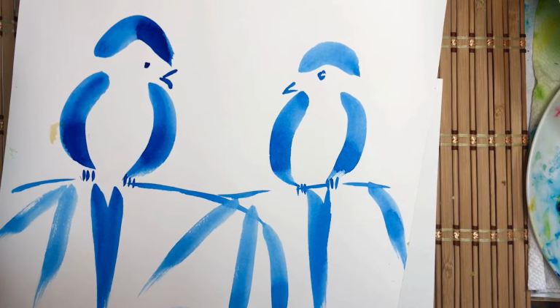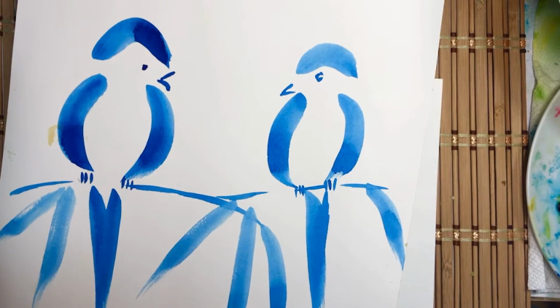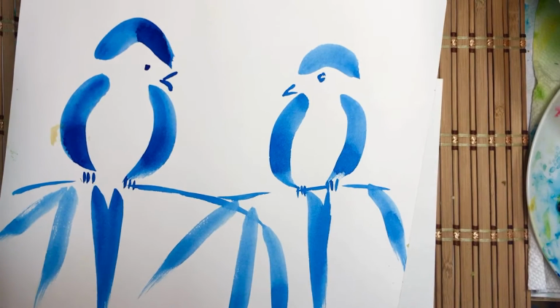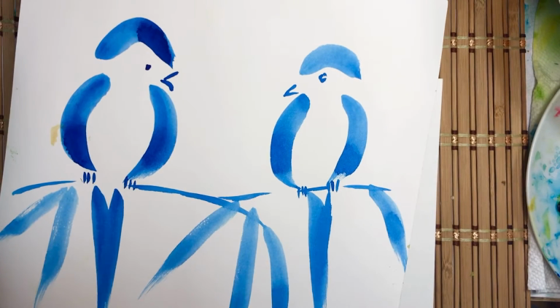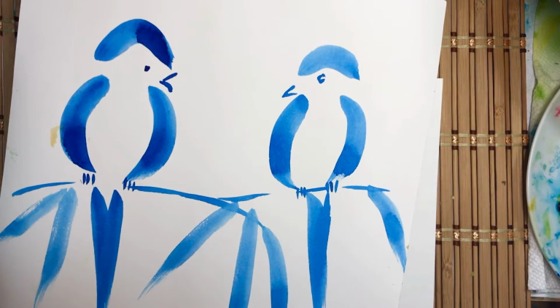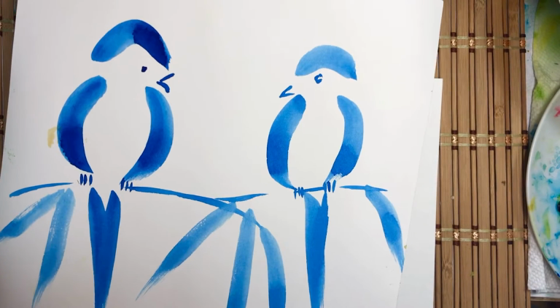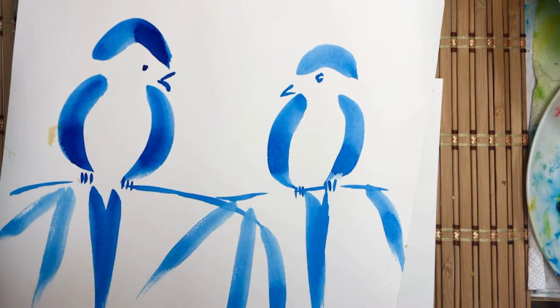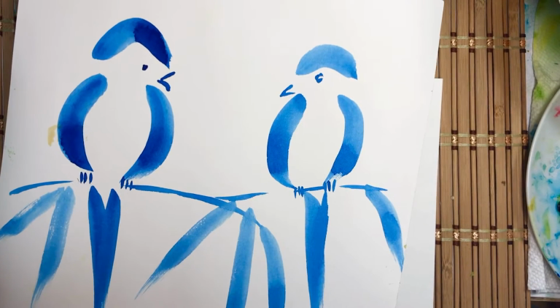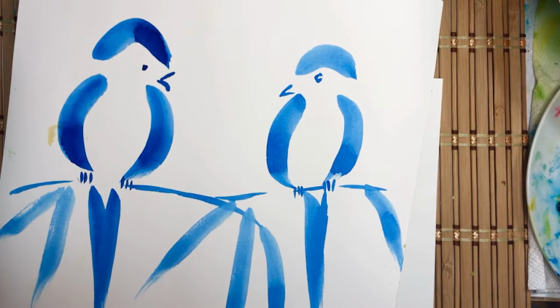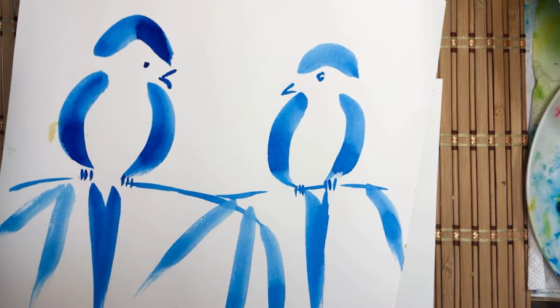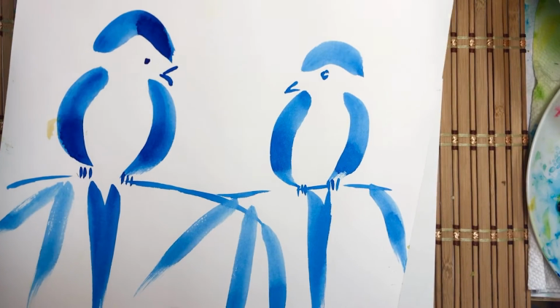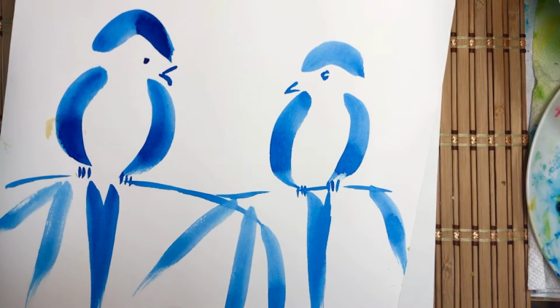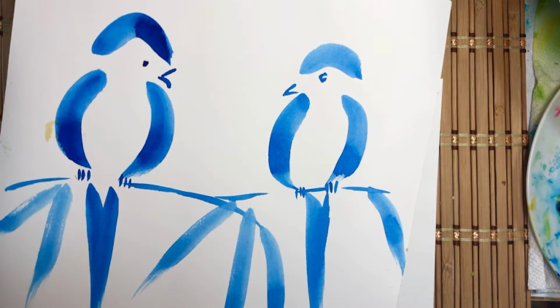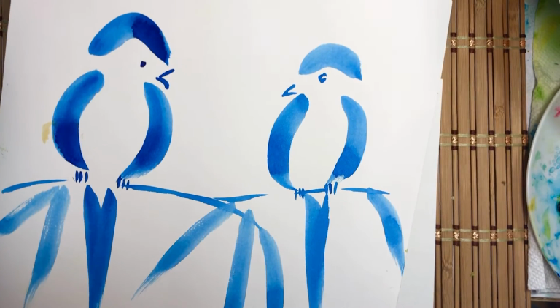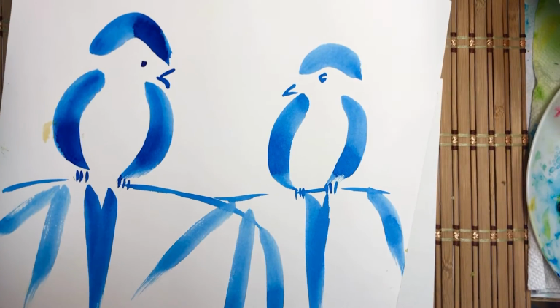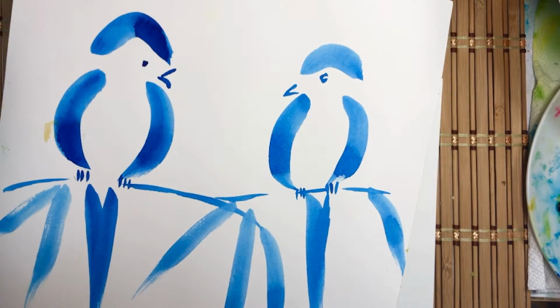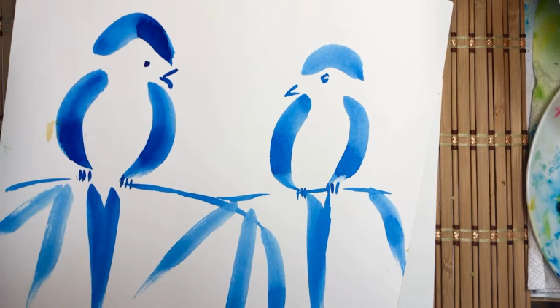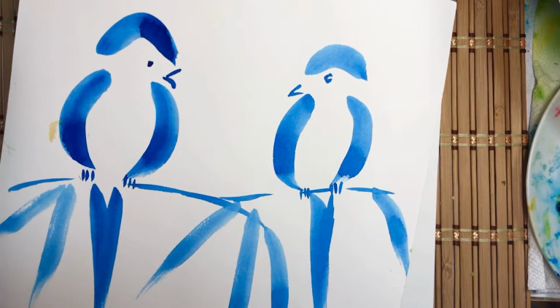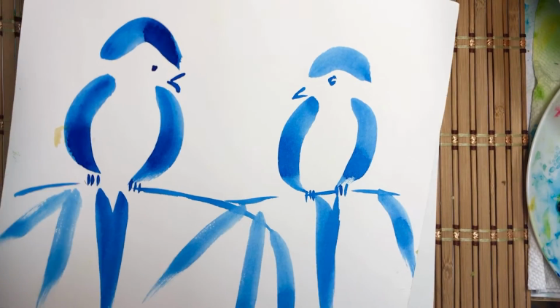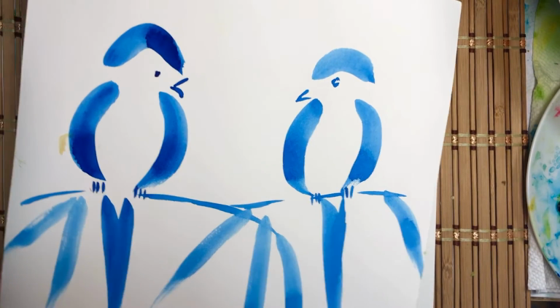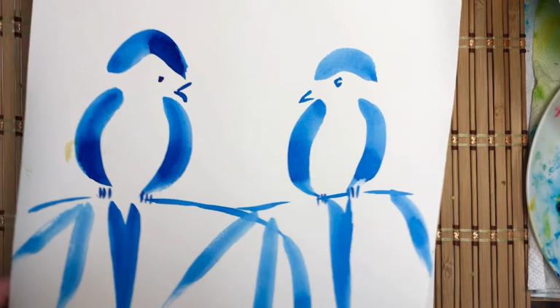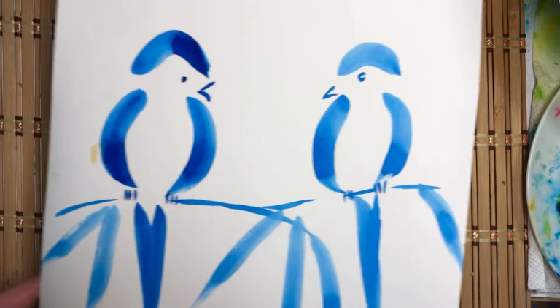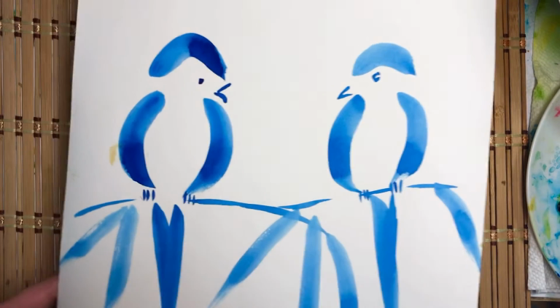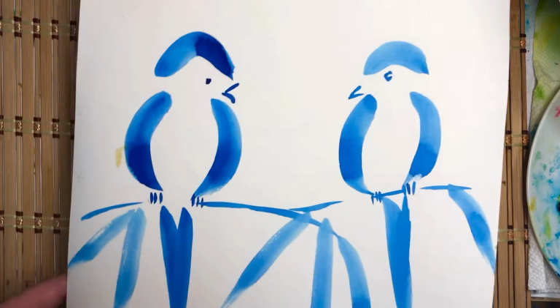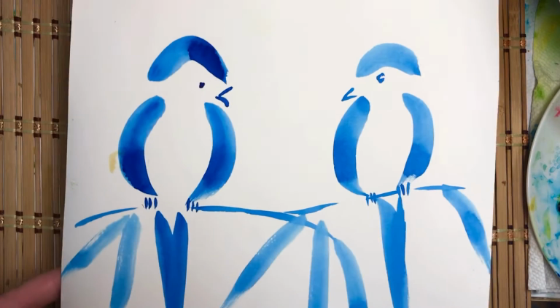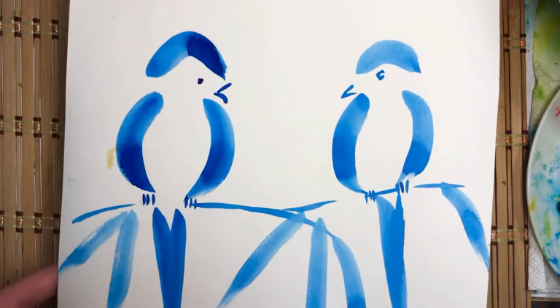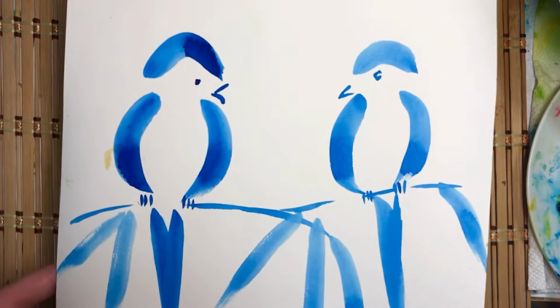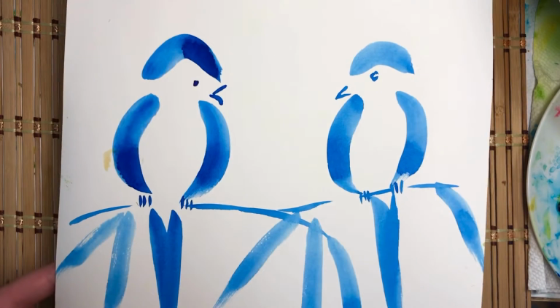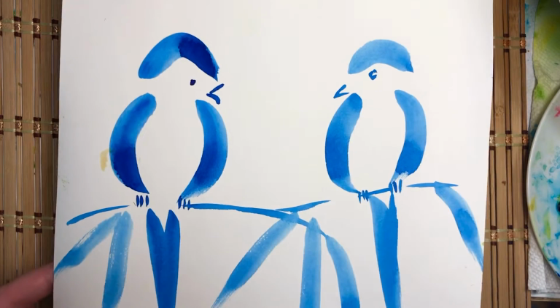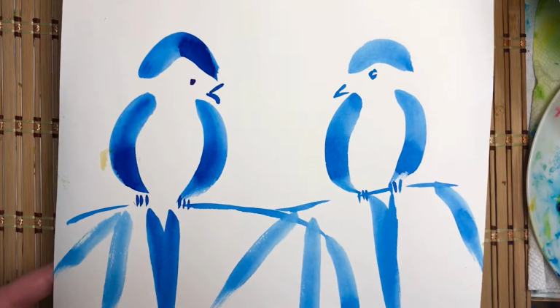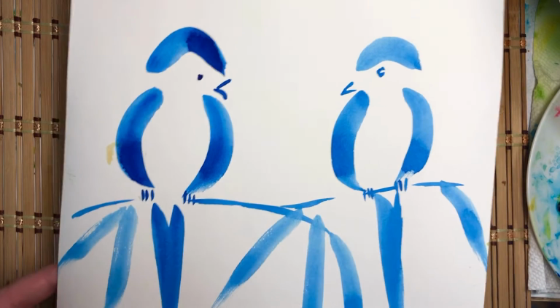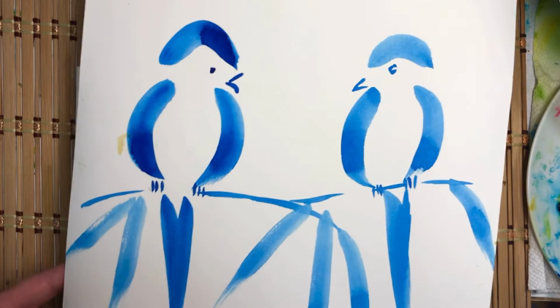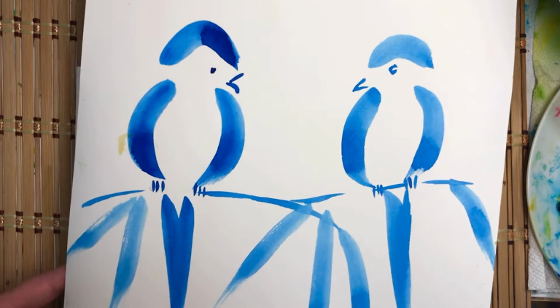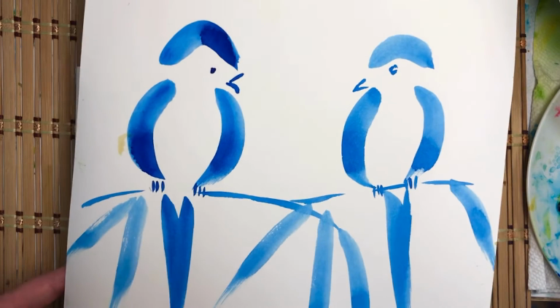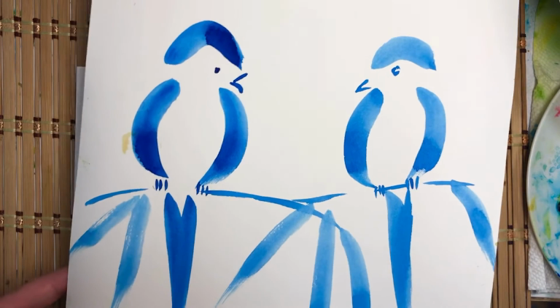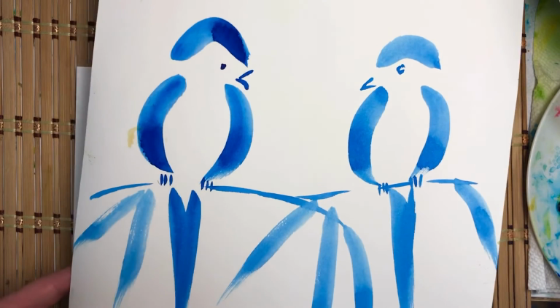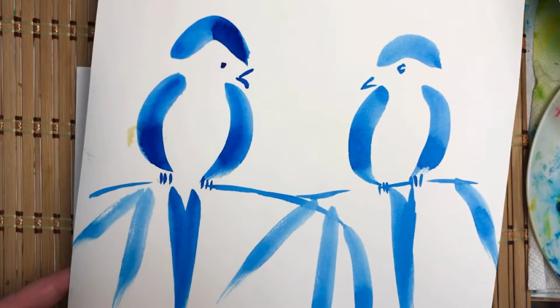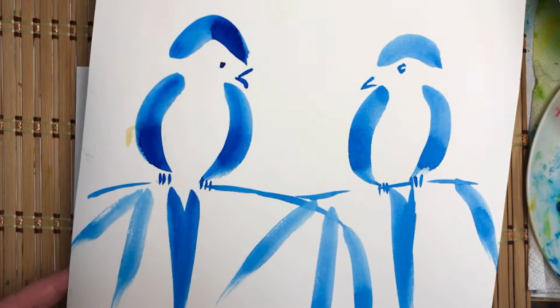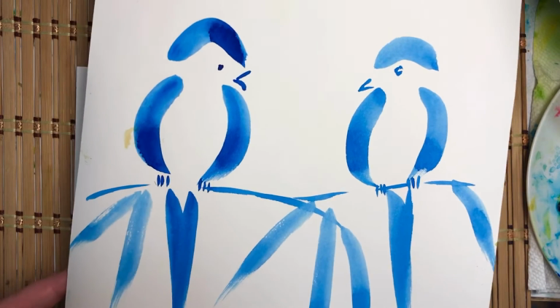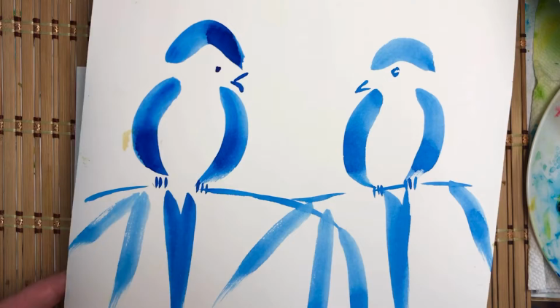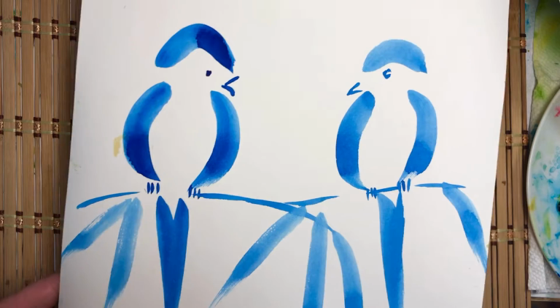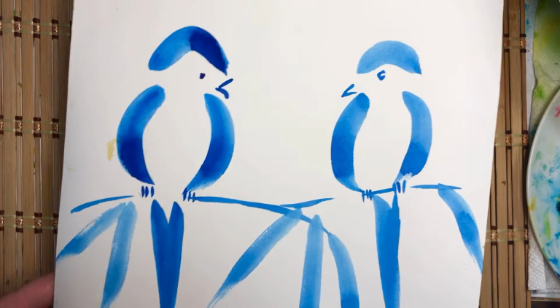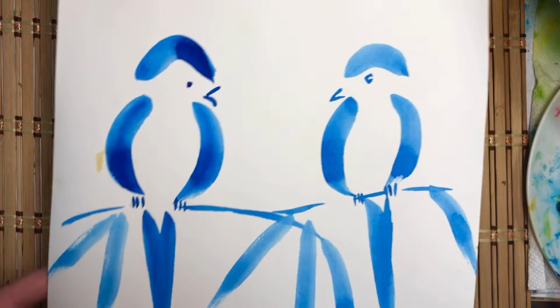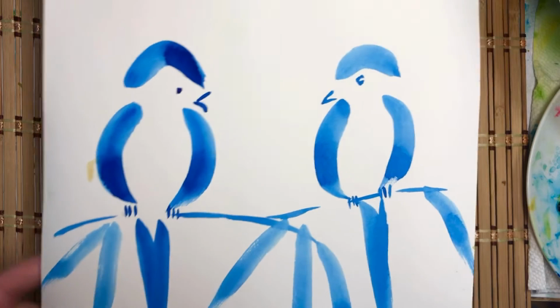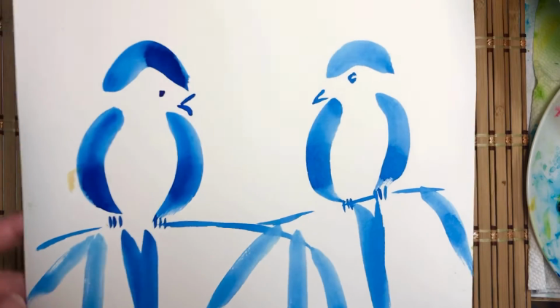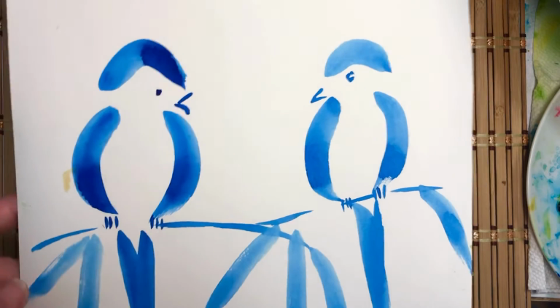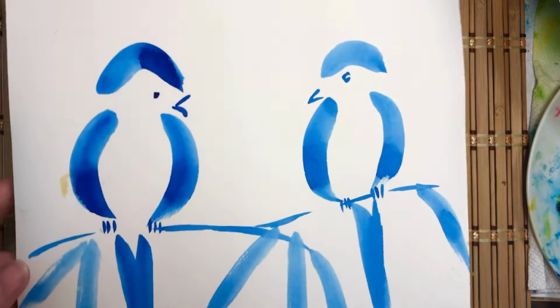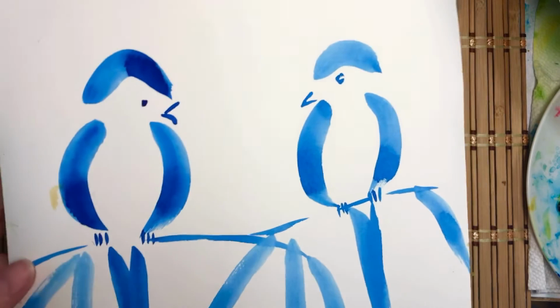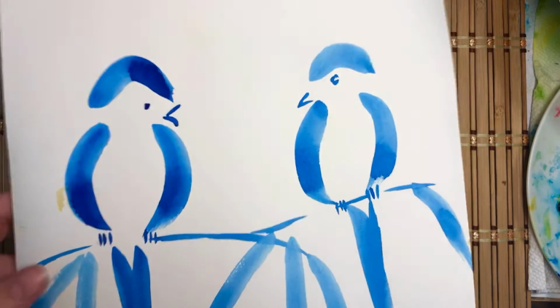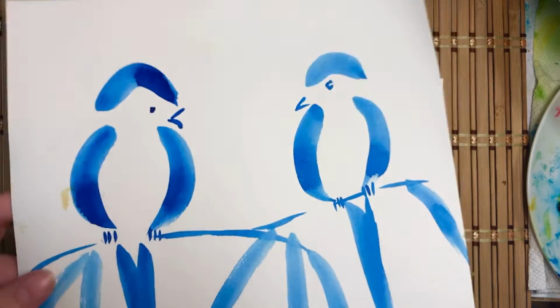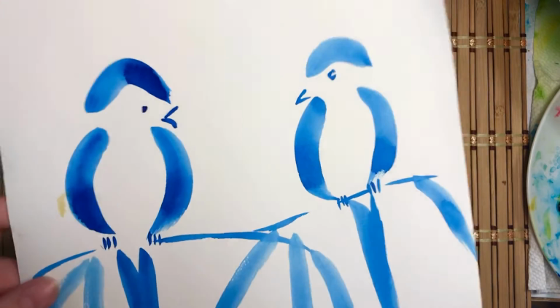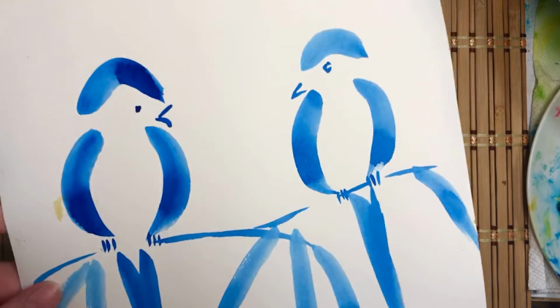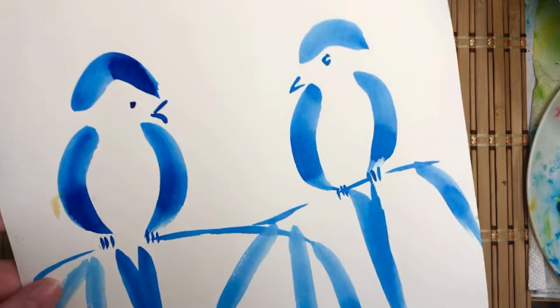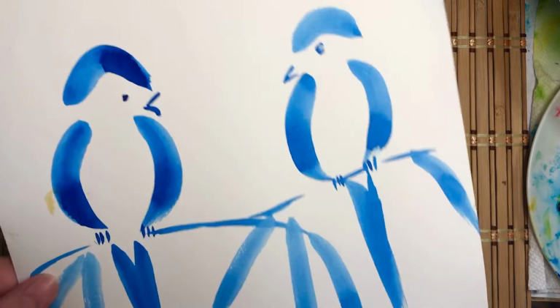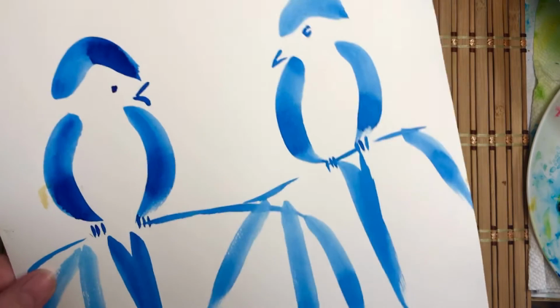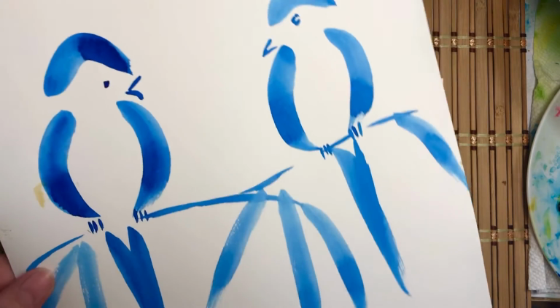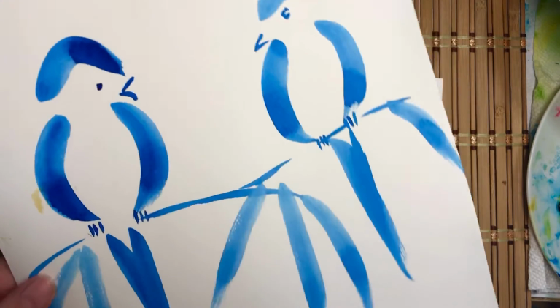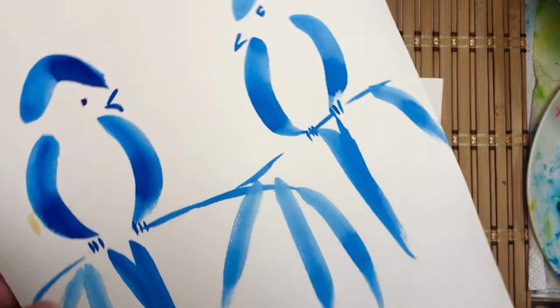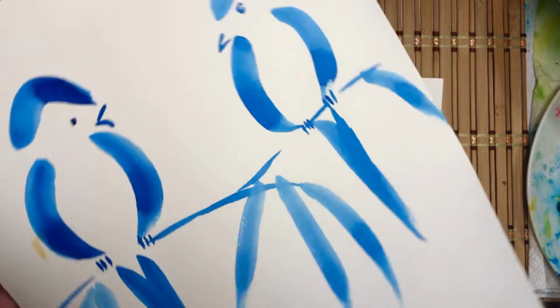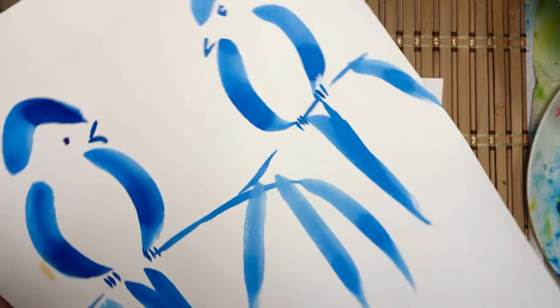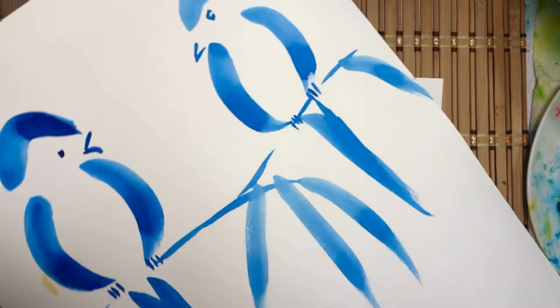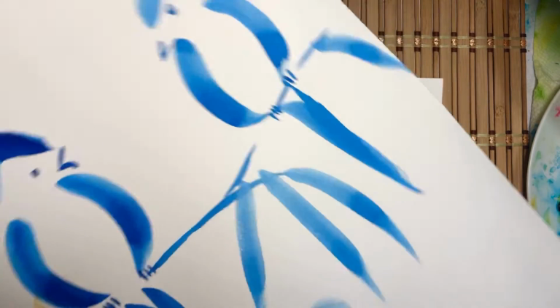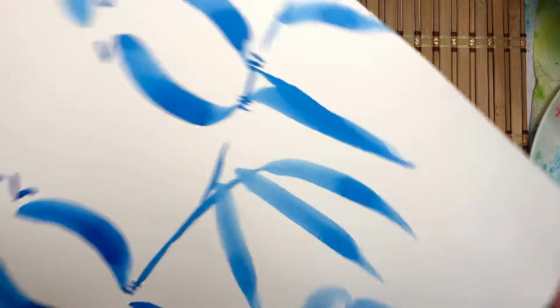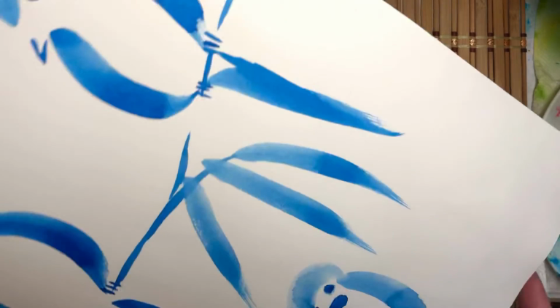Aloha, this is Mallory. Today I'm going to show you a really quick watercolor bird that you can incorporate in your paintings.